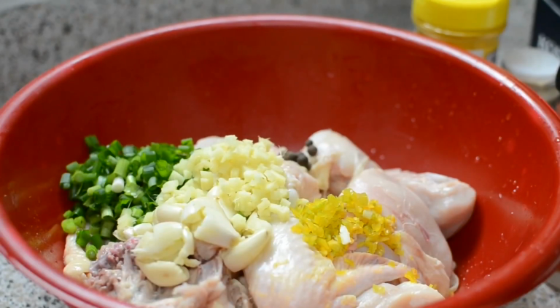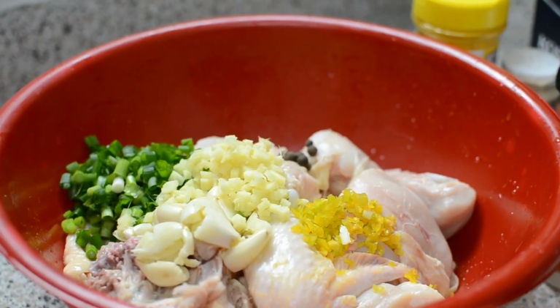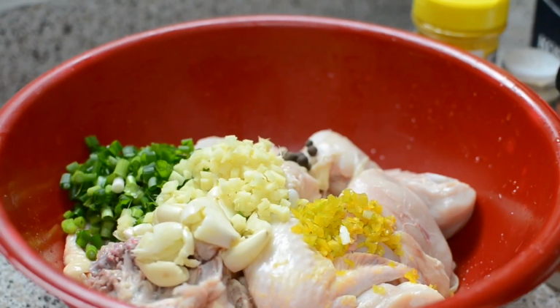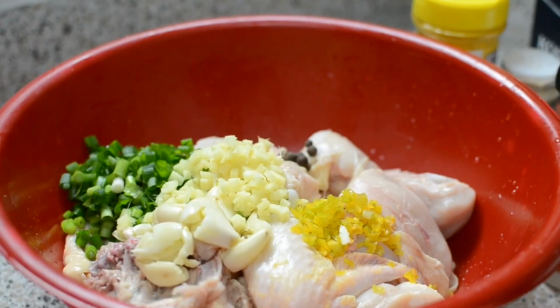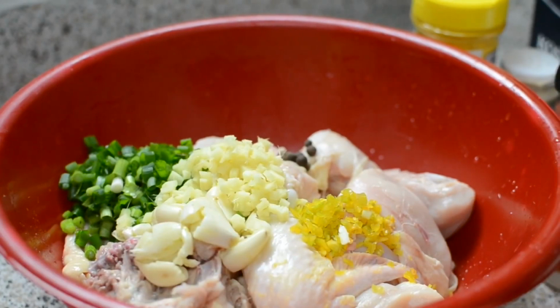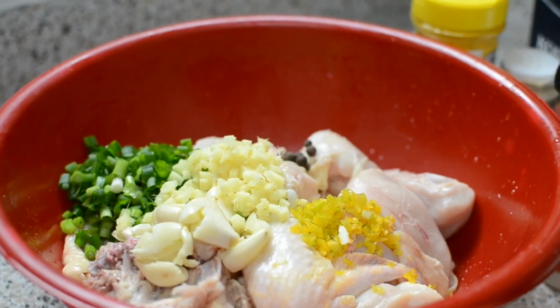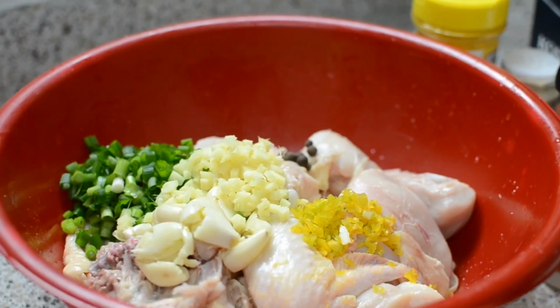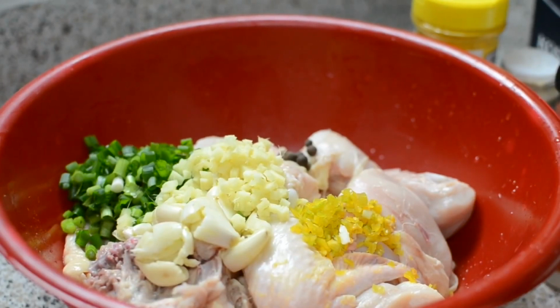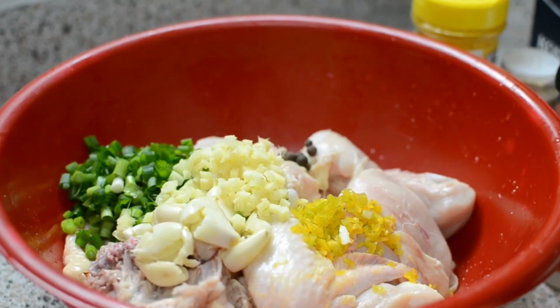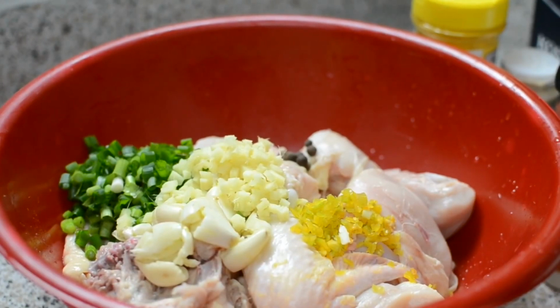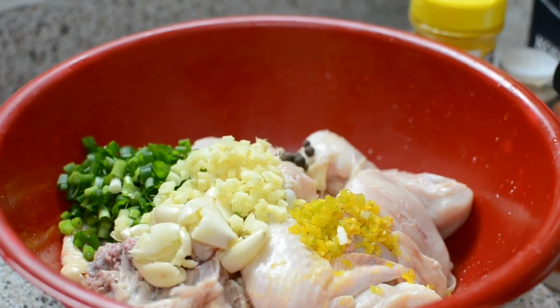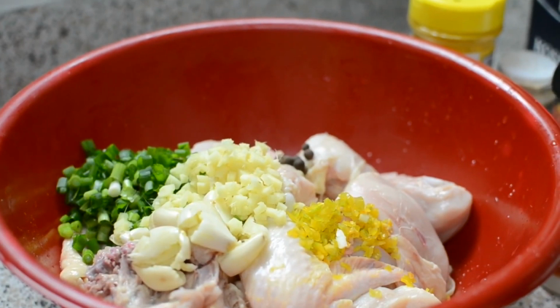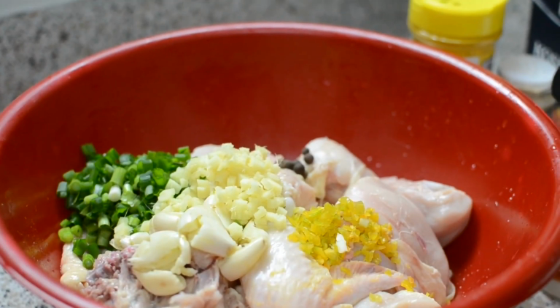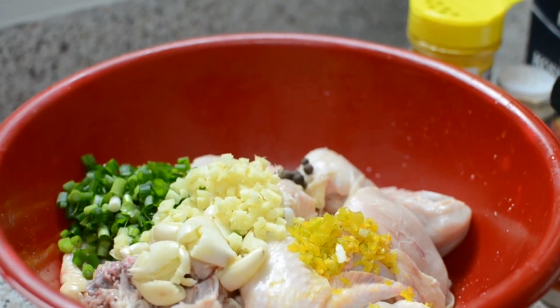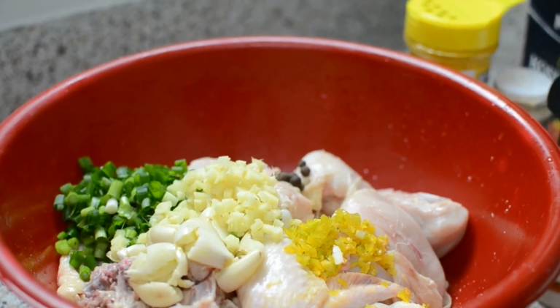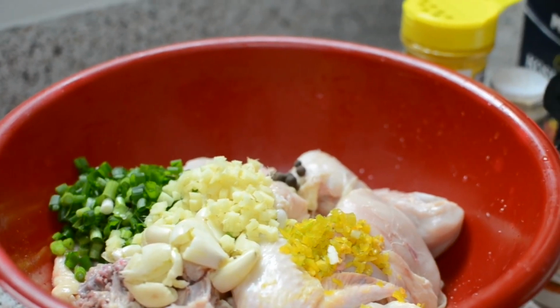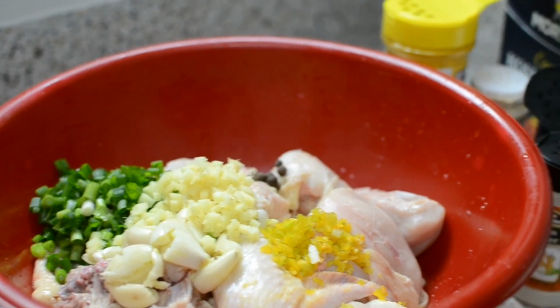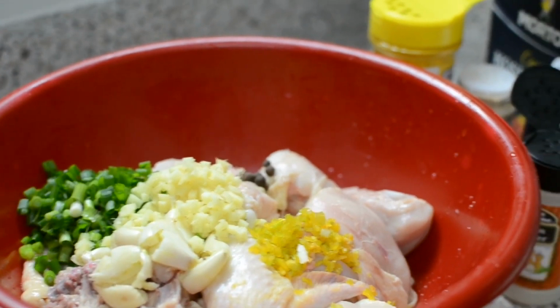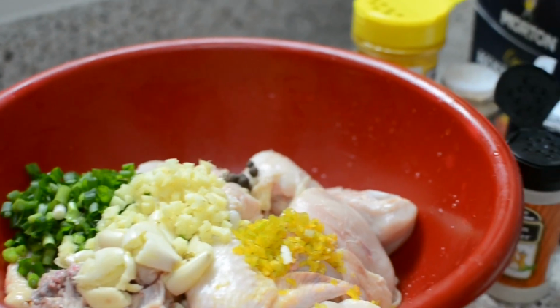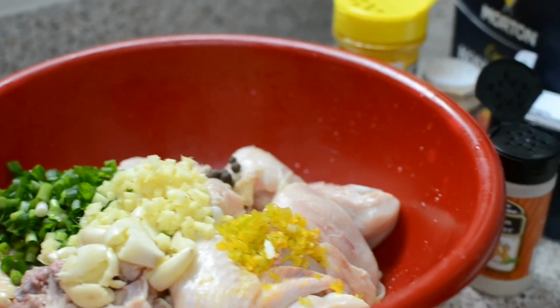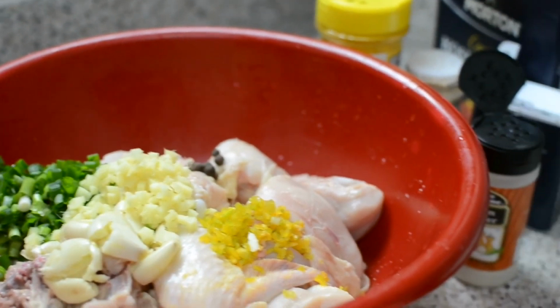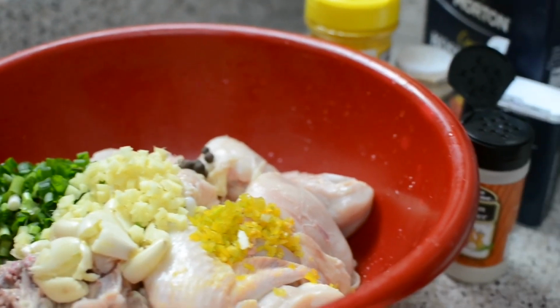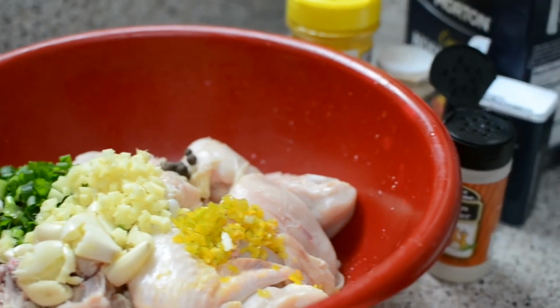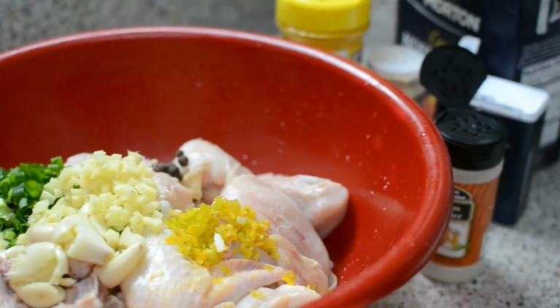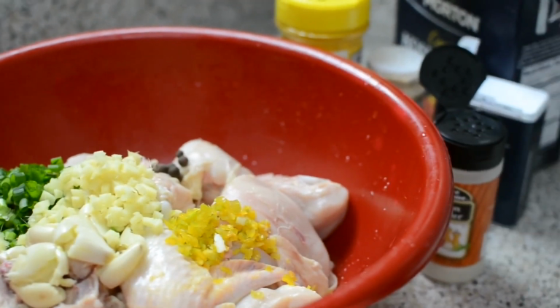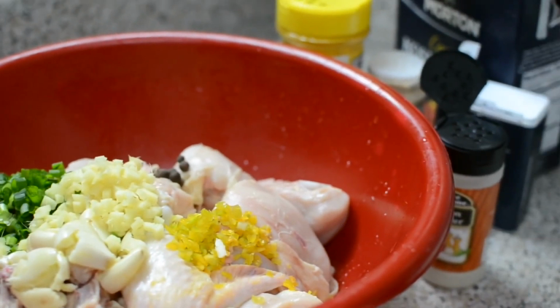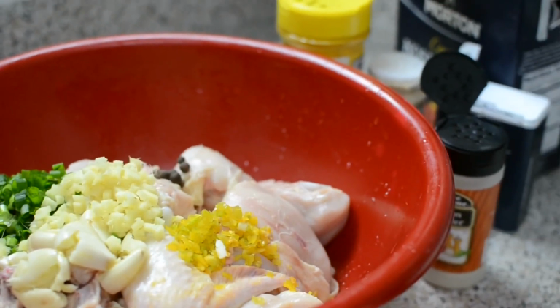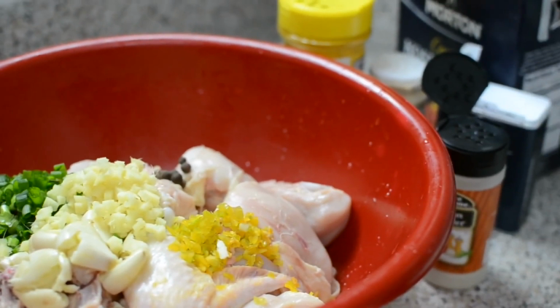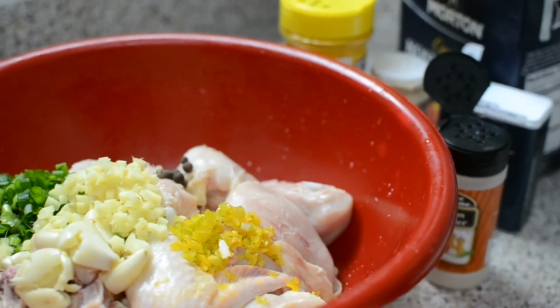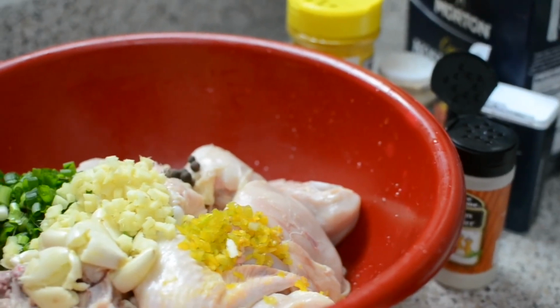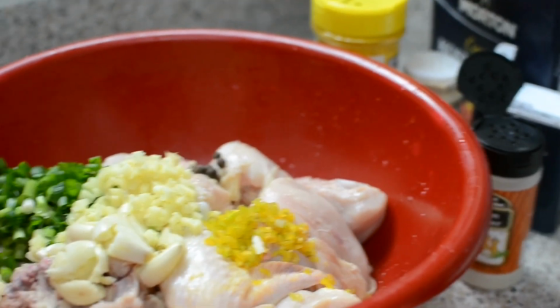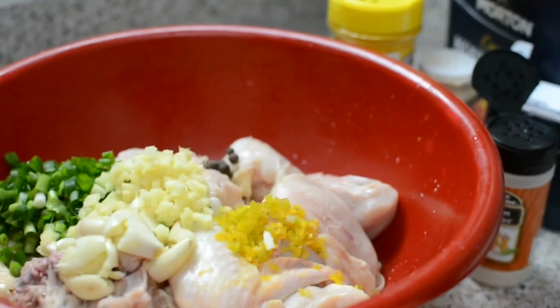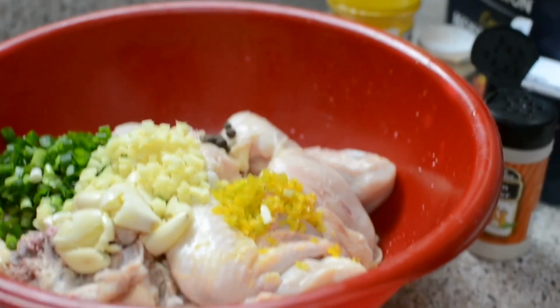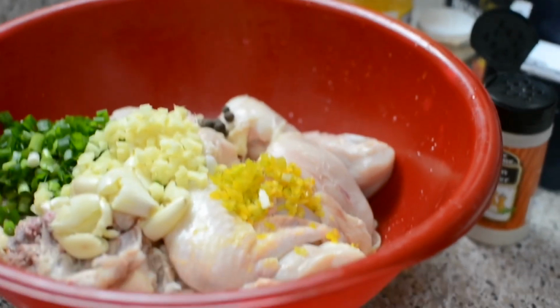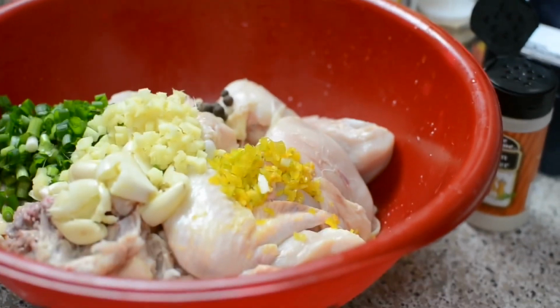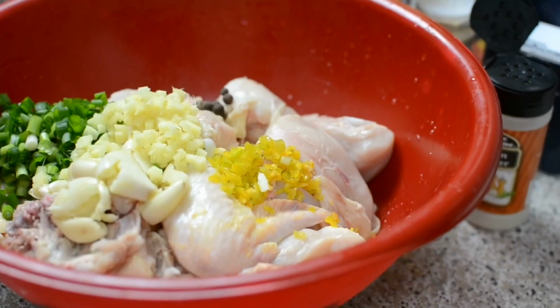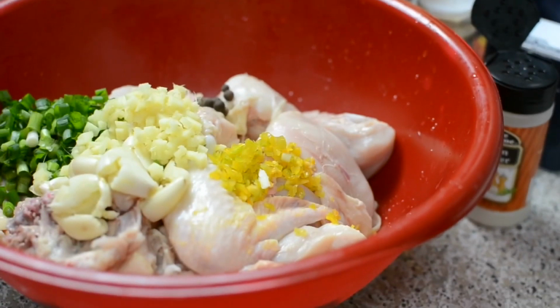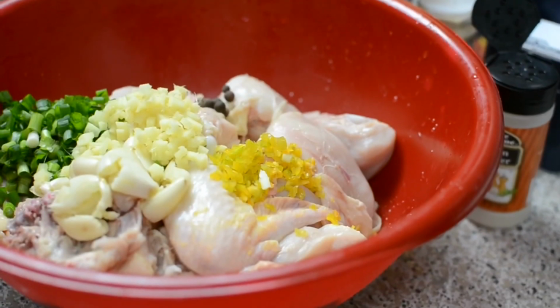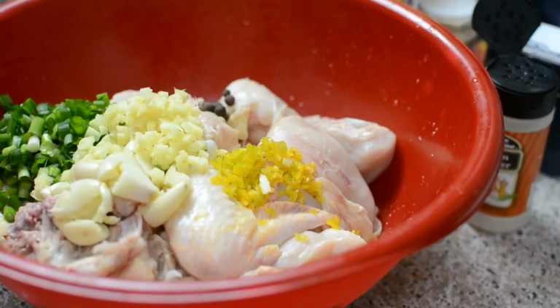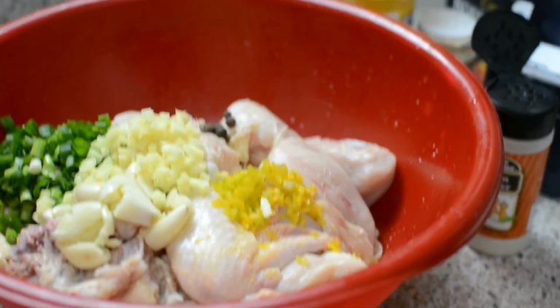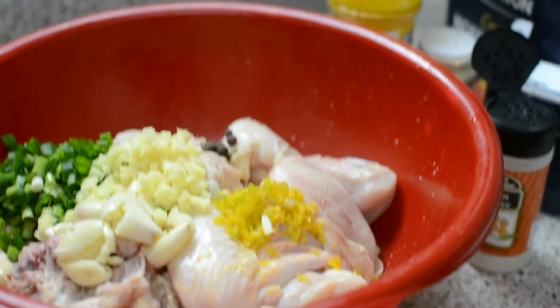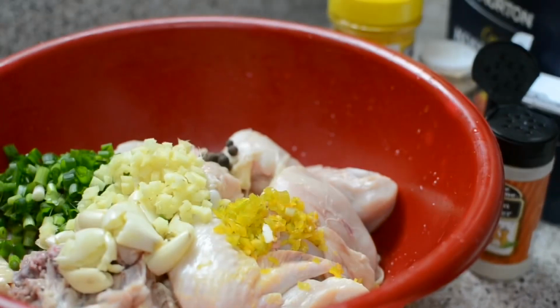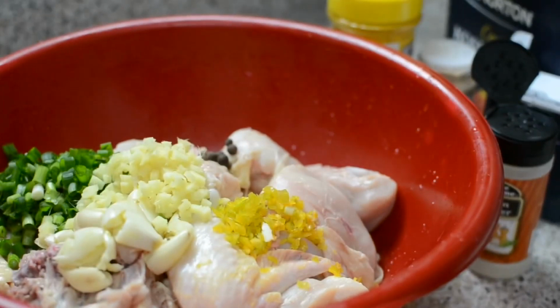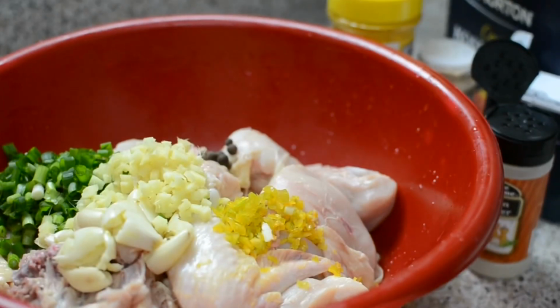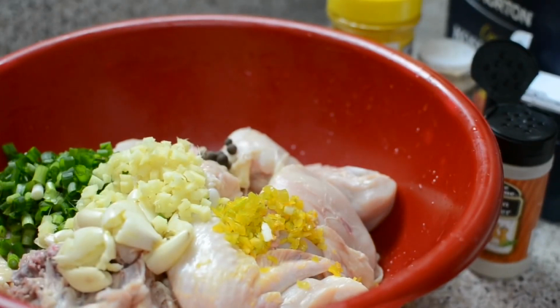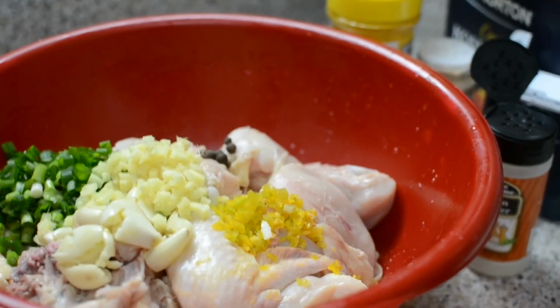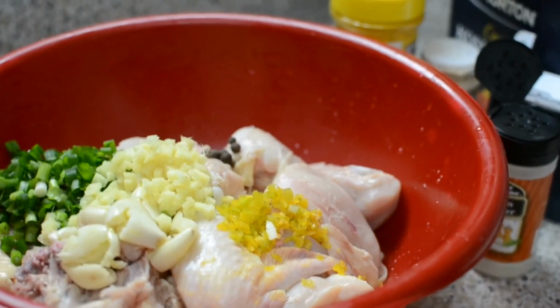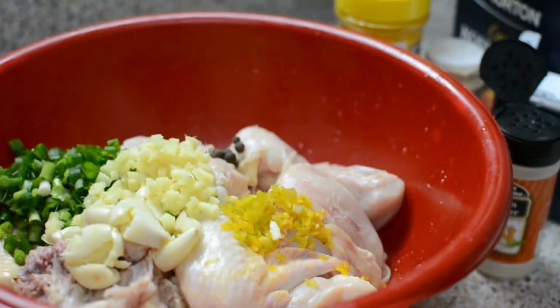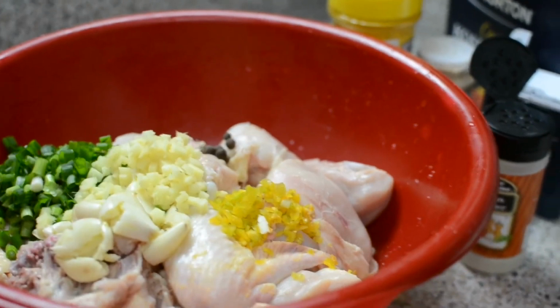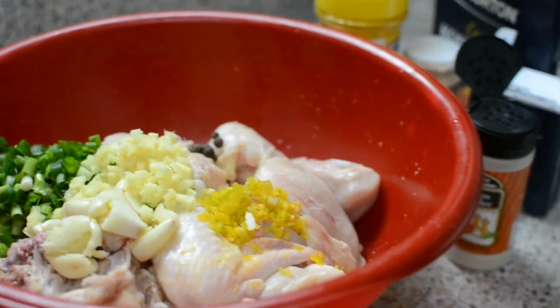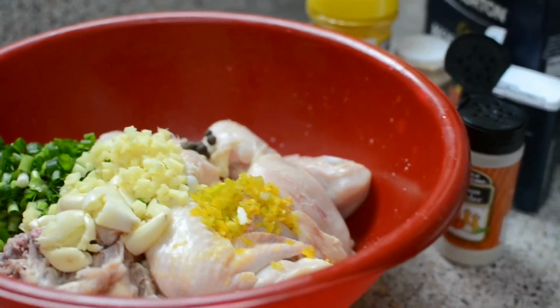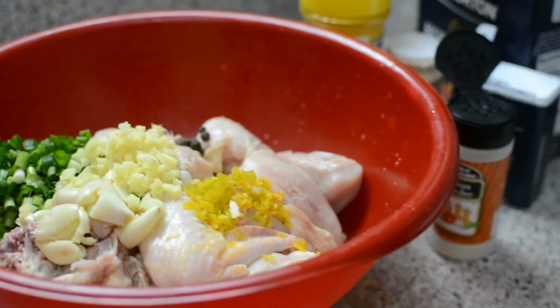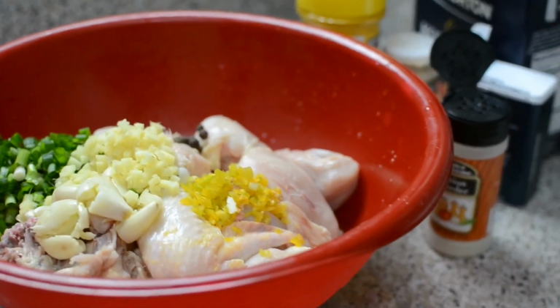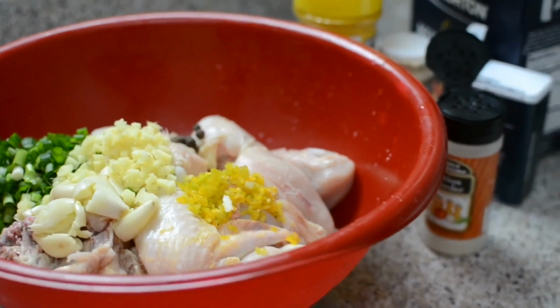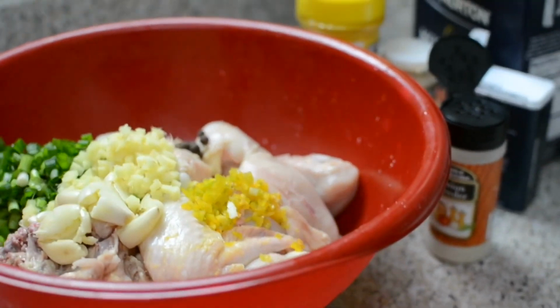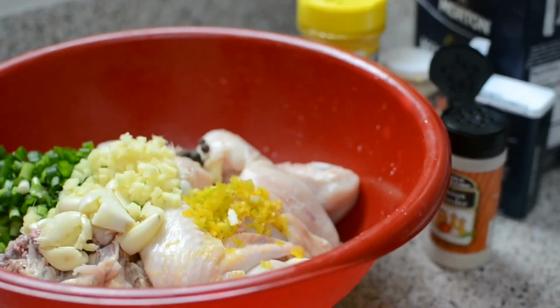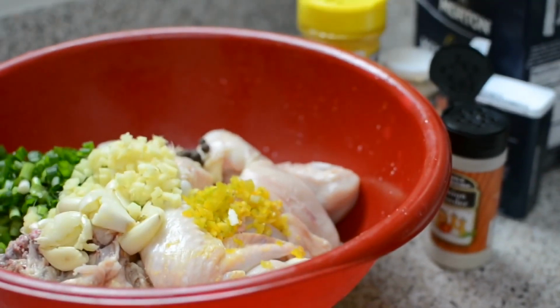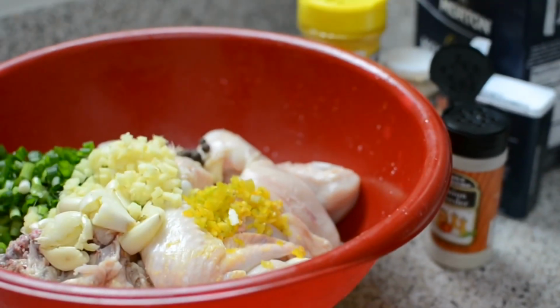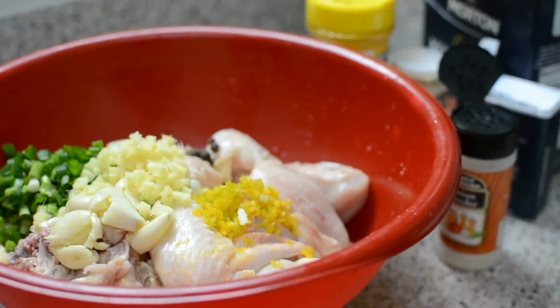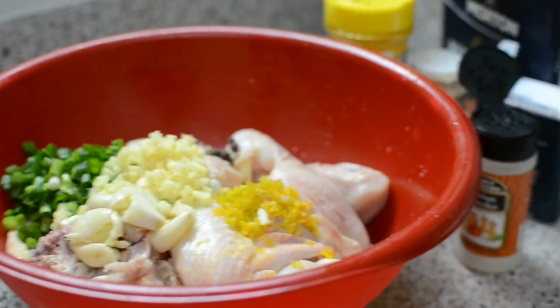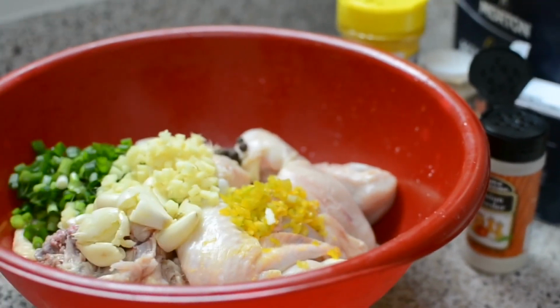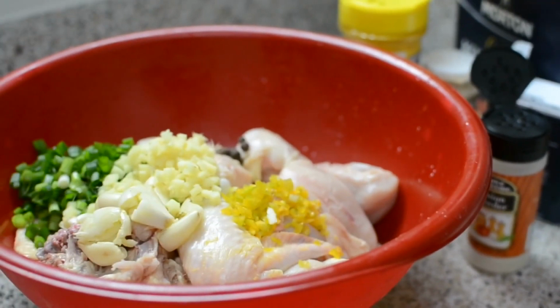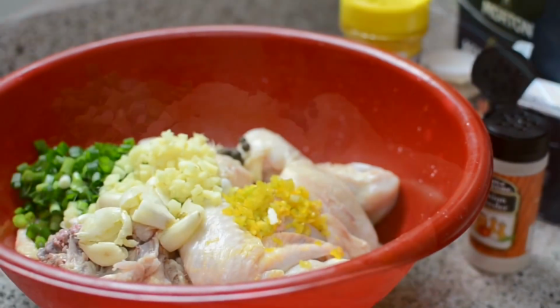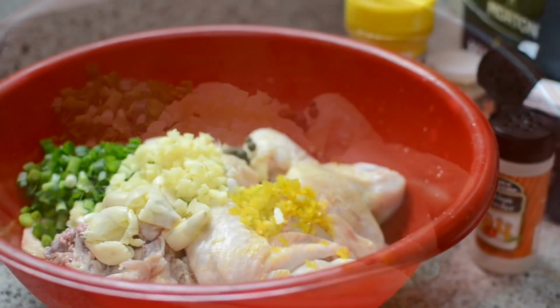Hey guys and welcome back to Misha's Corner. Today I'll be making Jamaican style curry chicken. Let's get started.